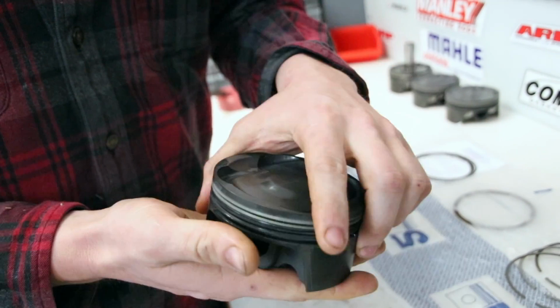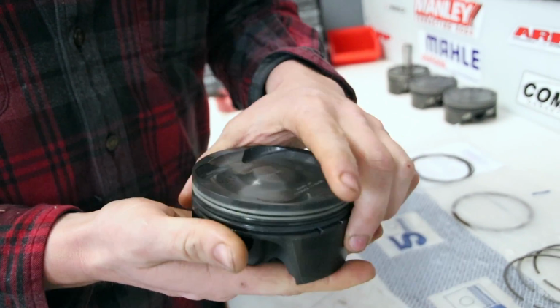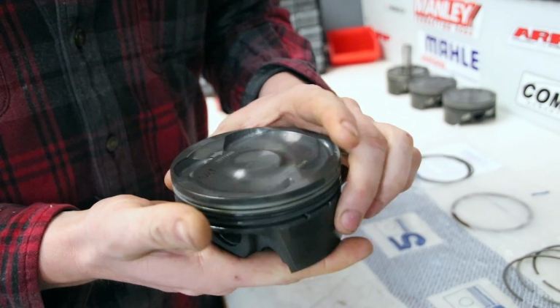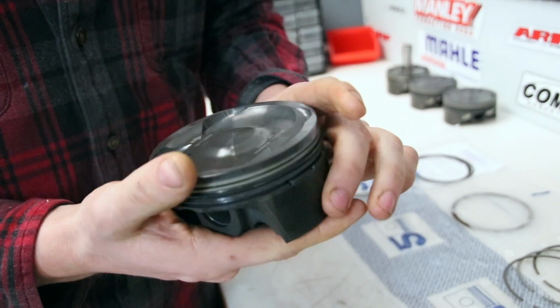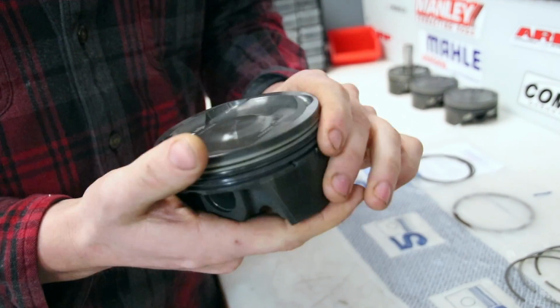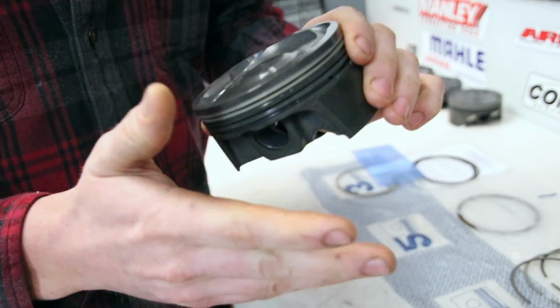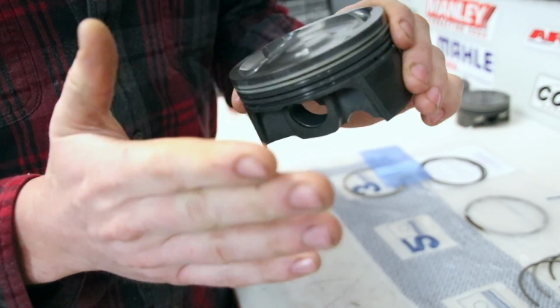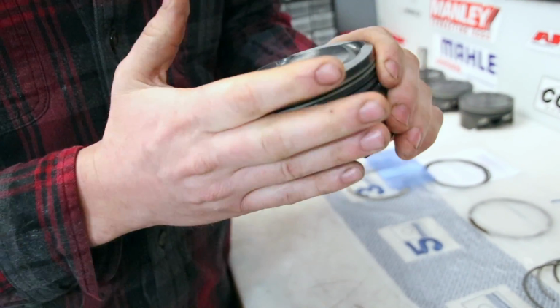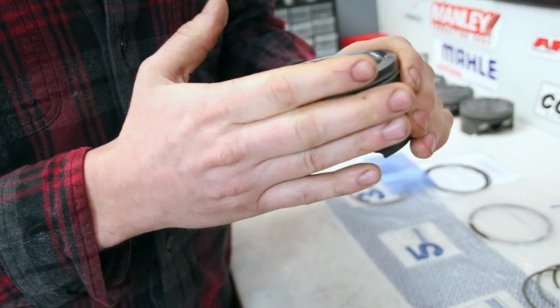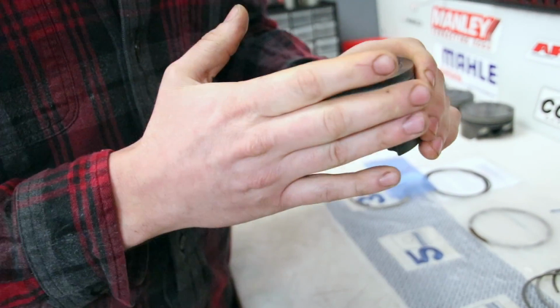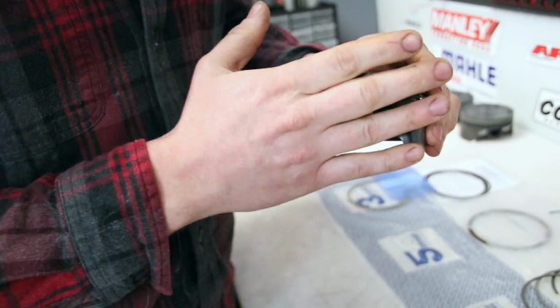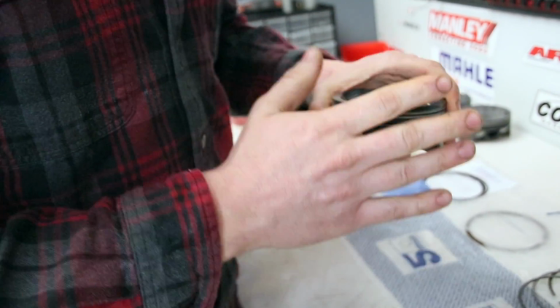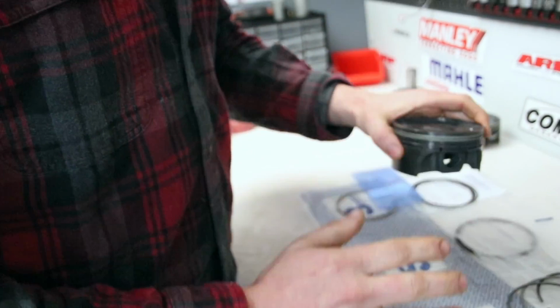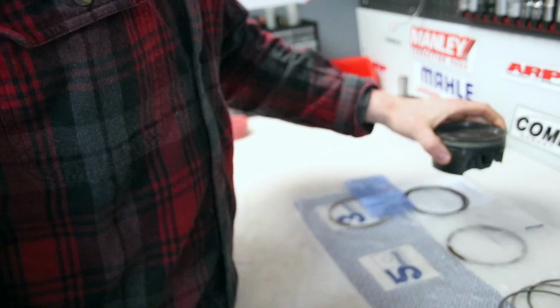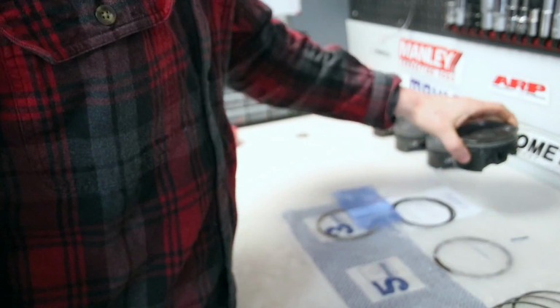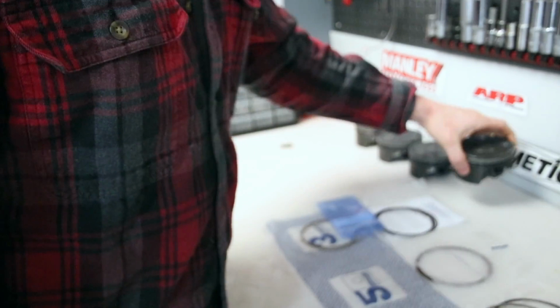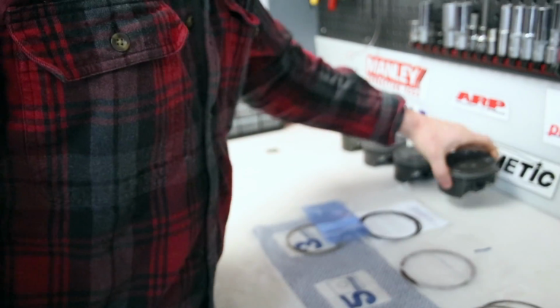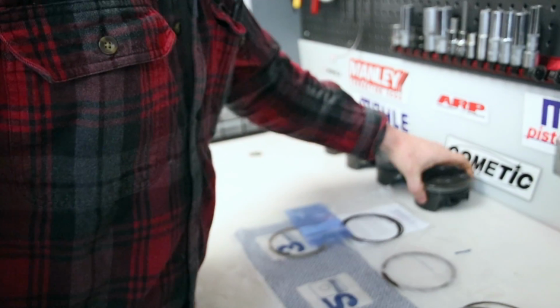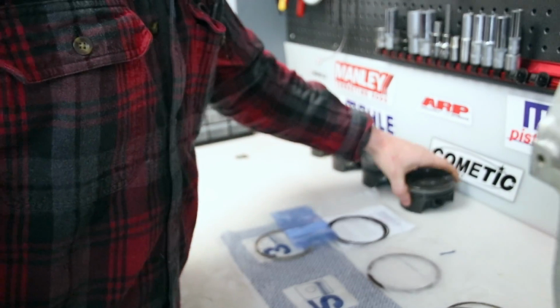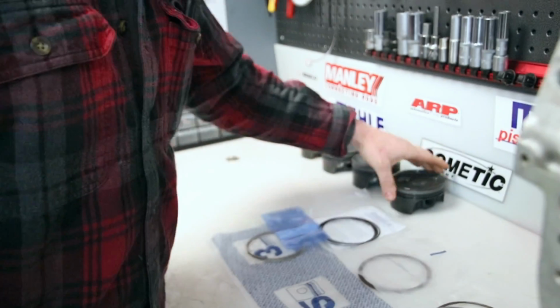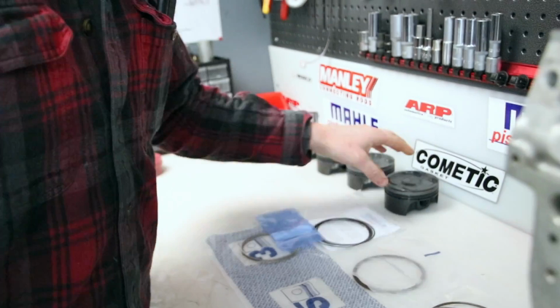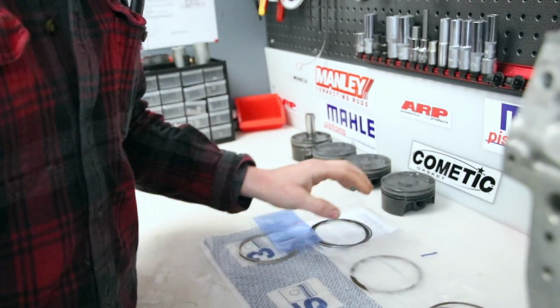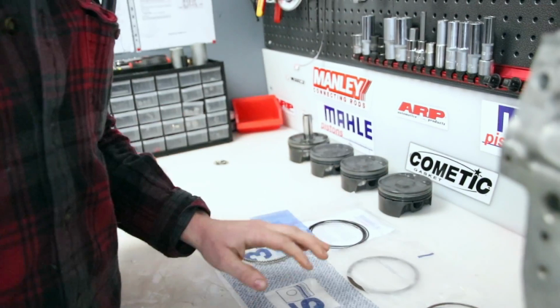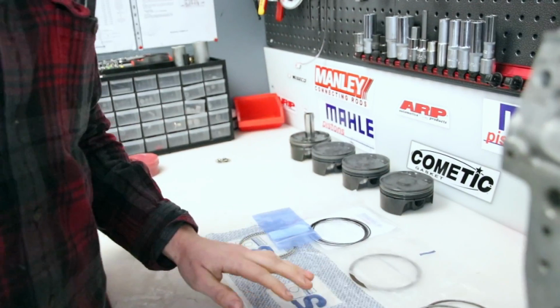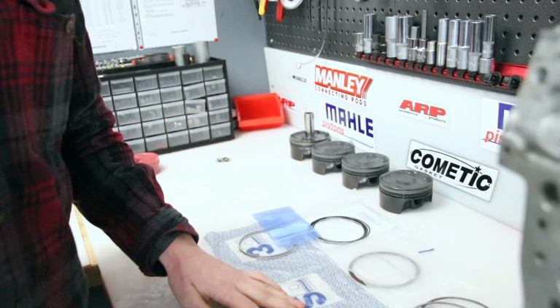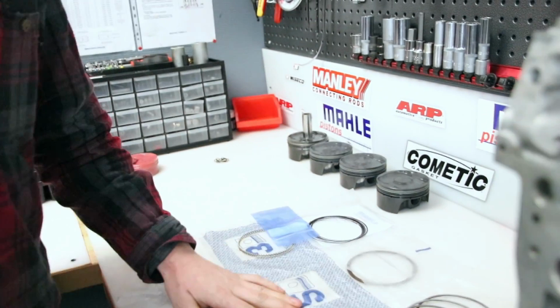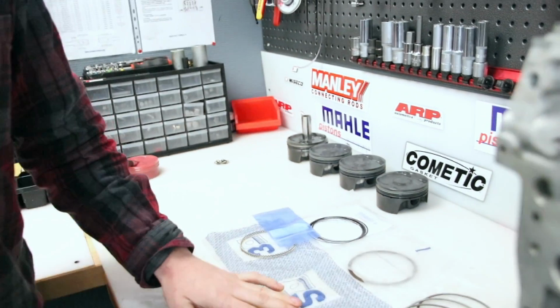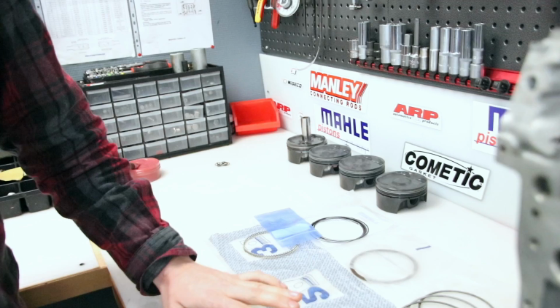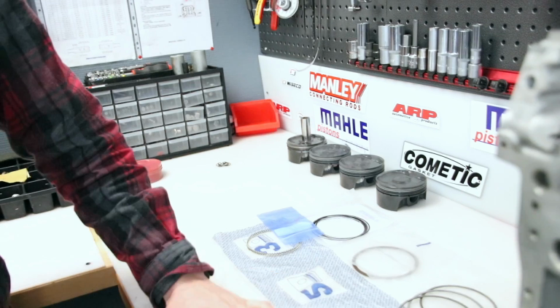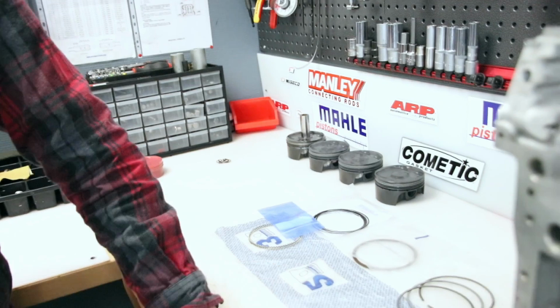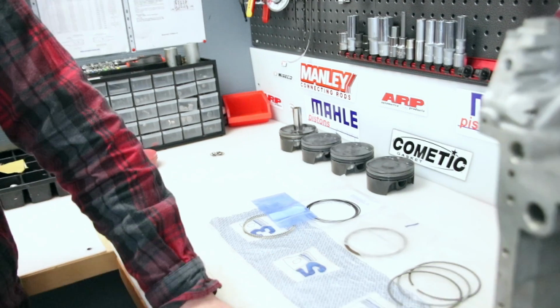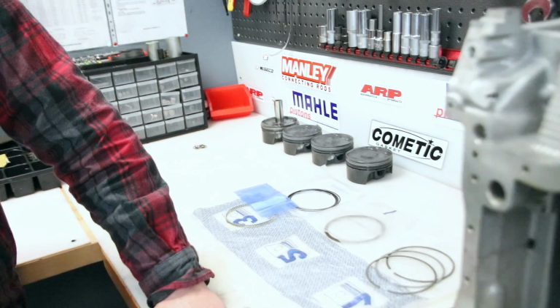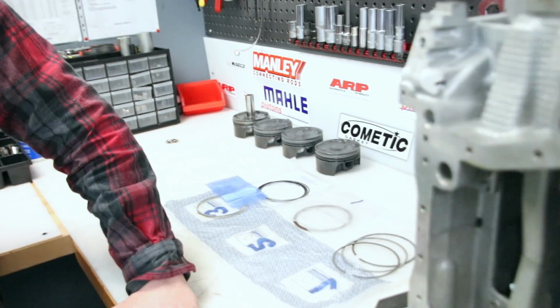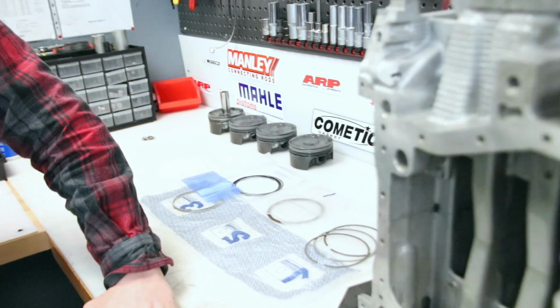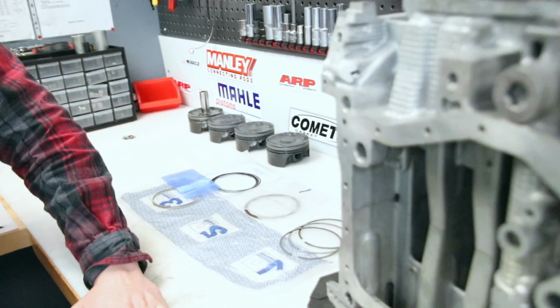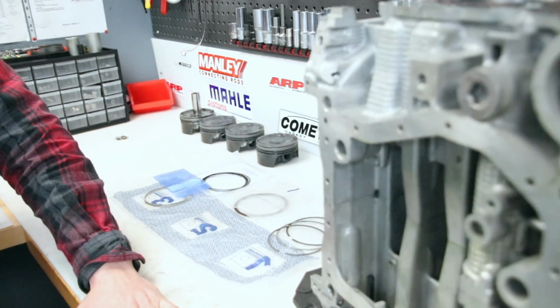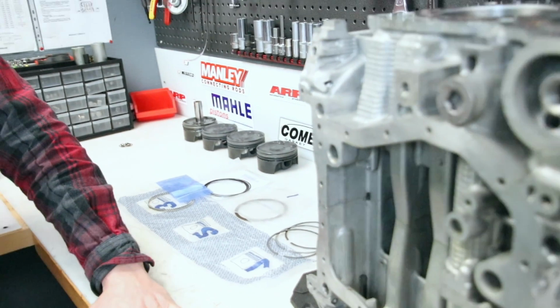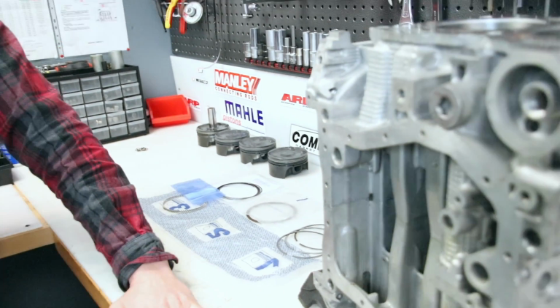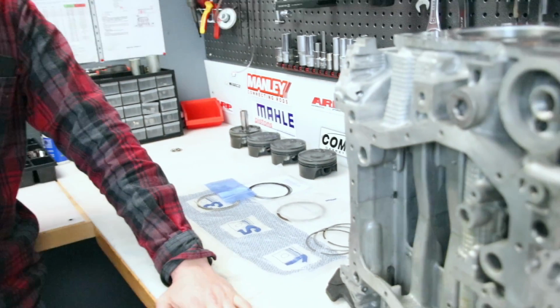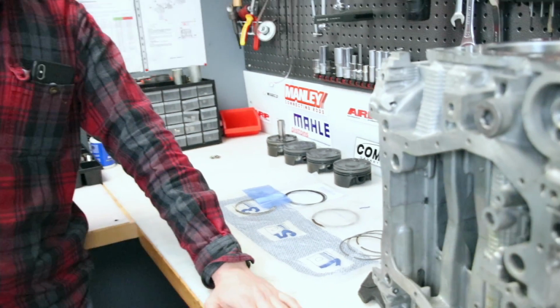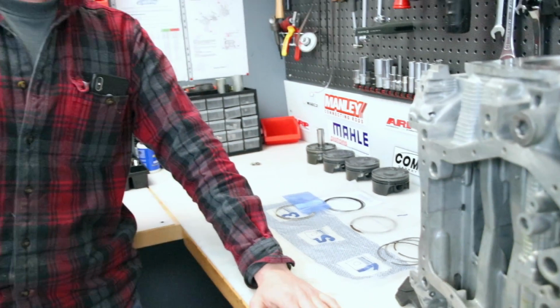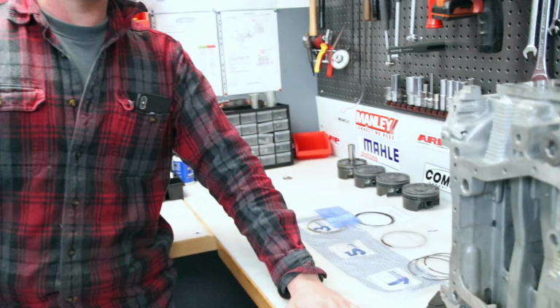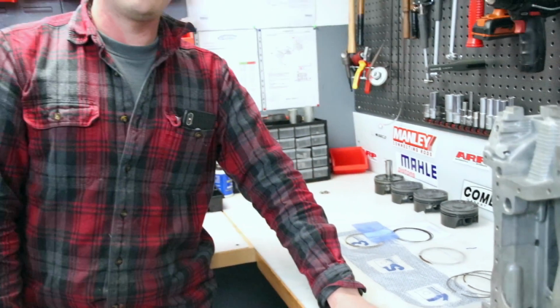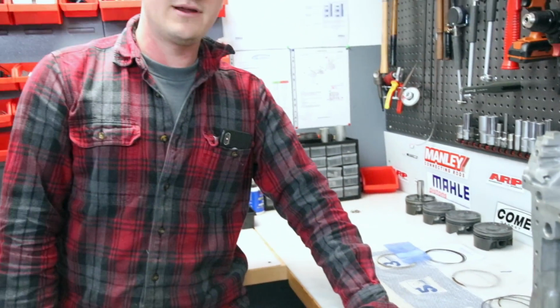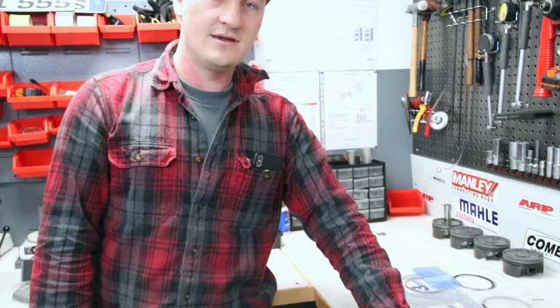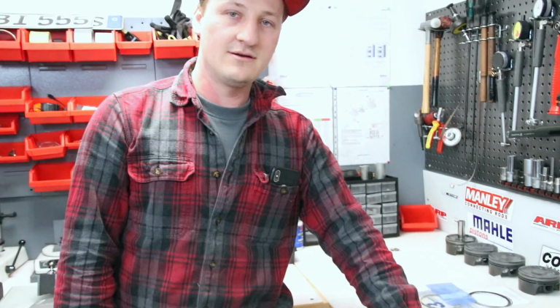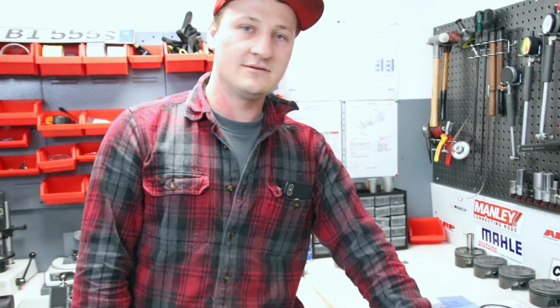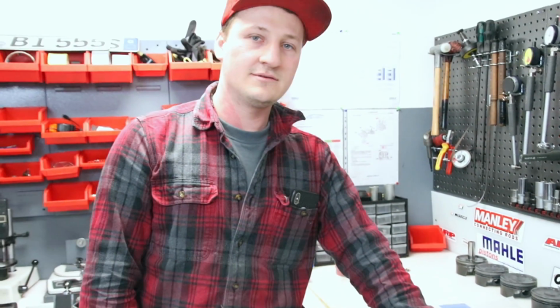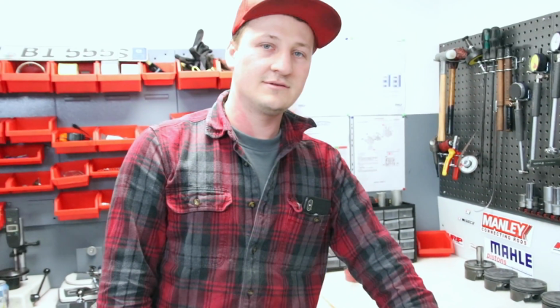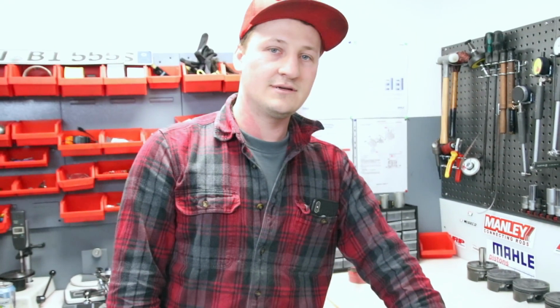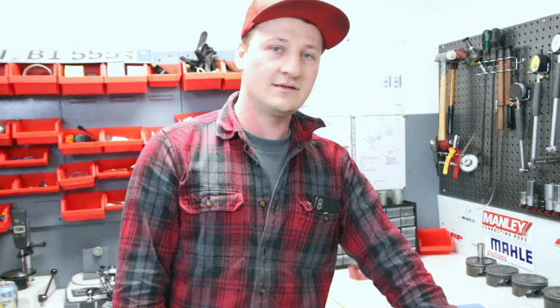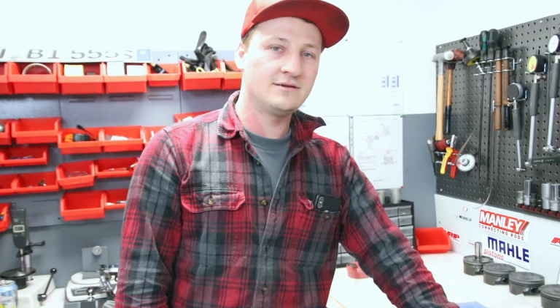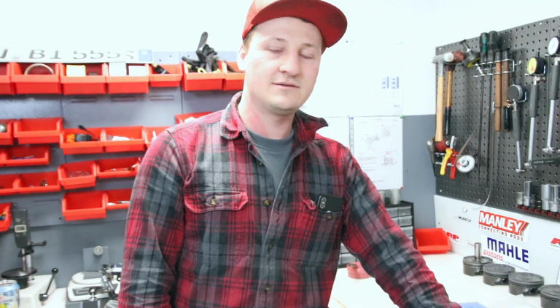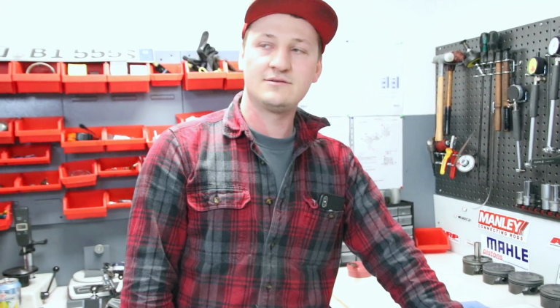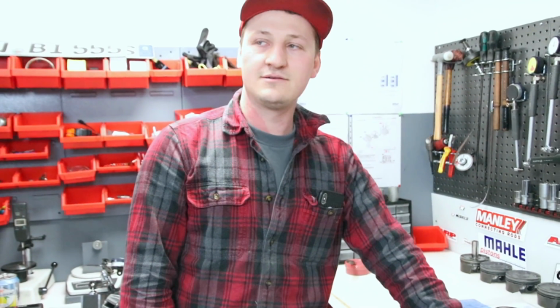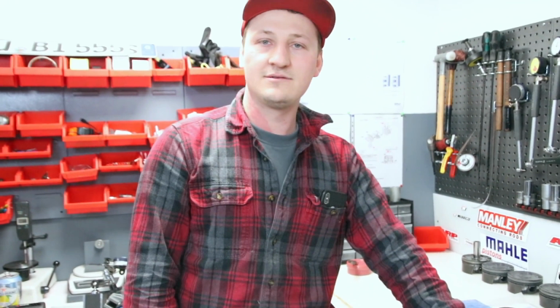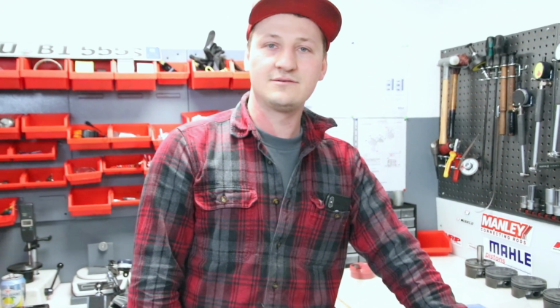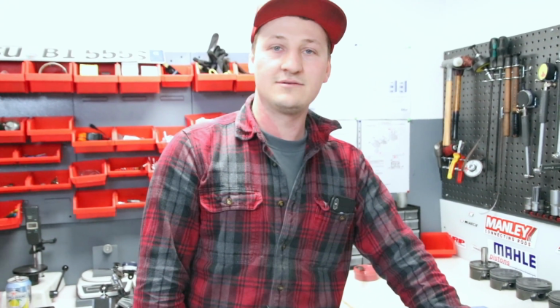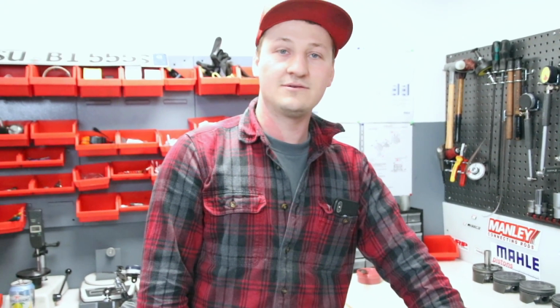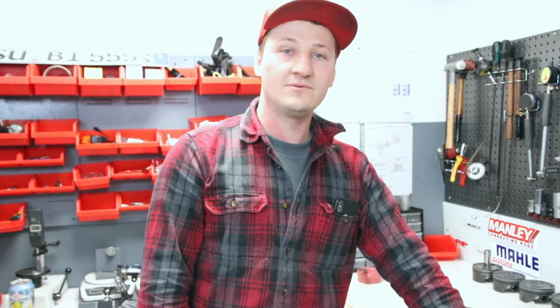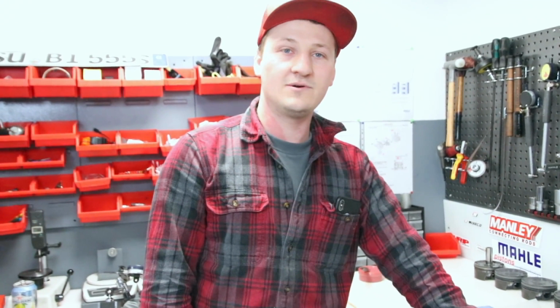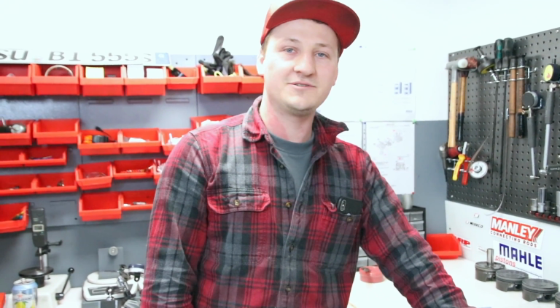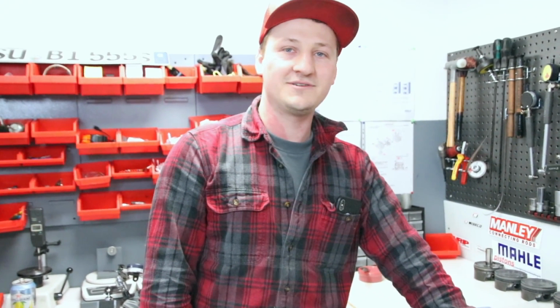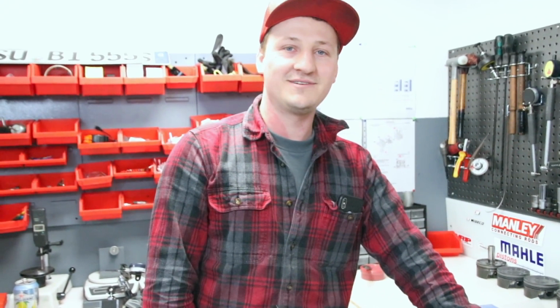And of course we use Mahle Motorsports pistons with a power pack modification. They are really good and now we assembled everything and you are here watching it.